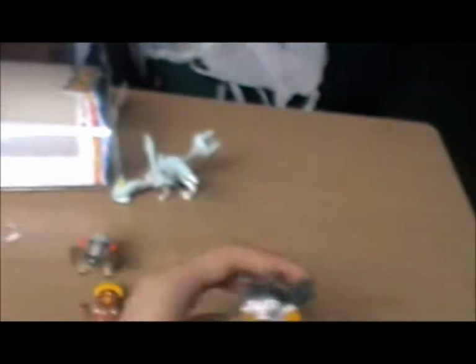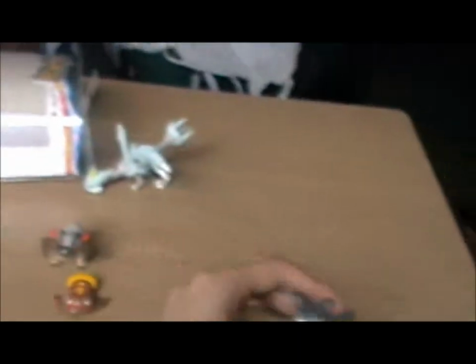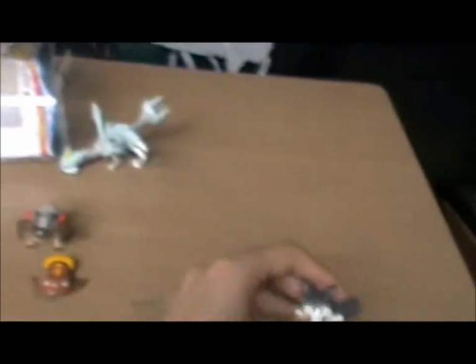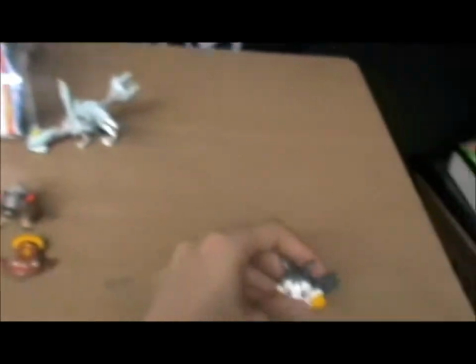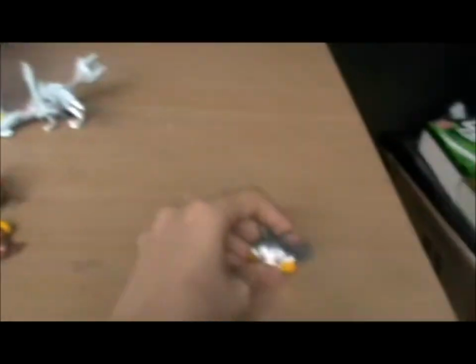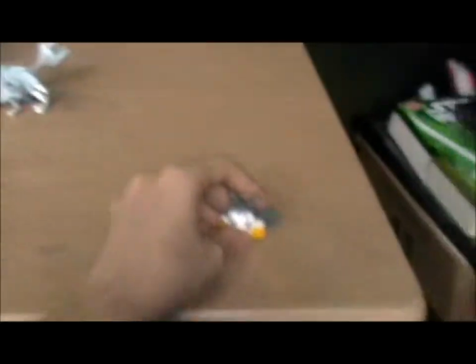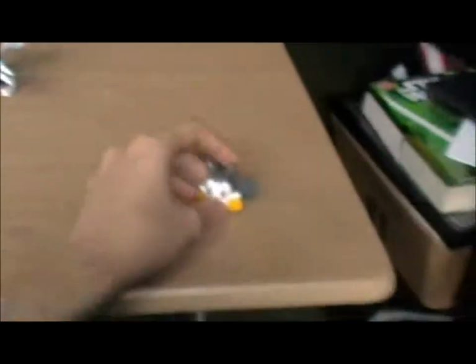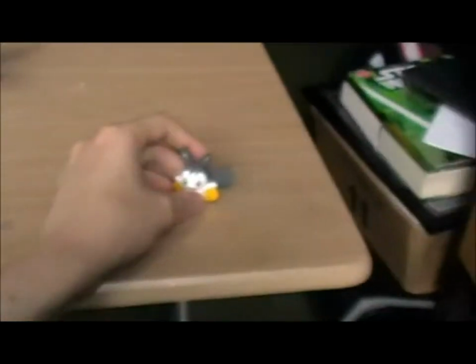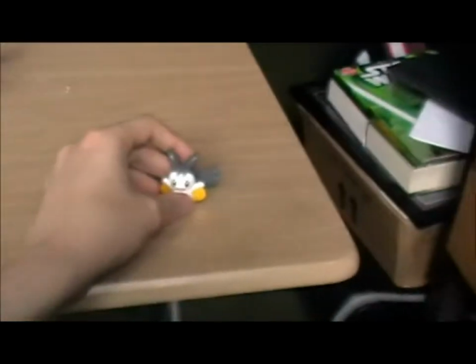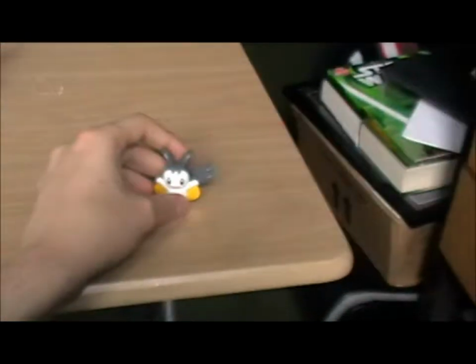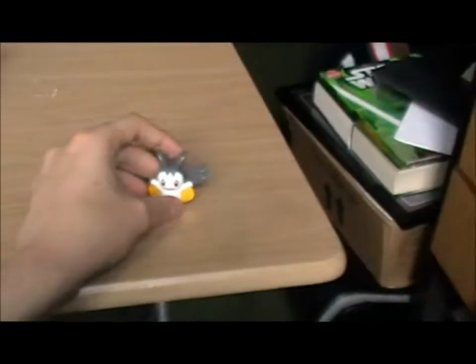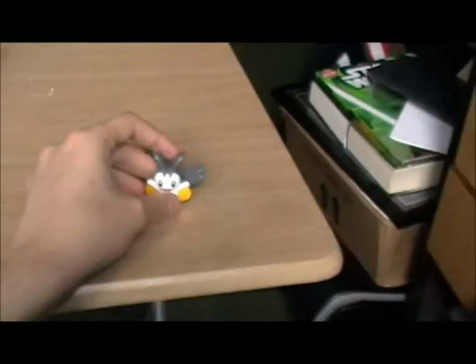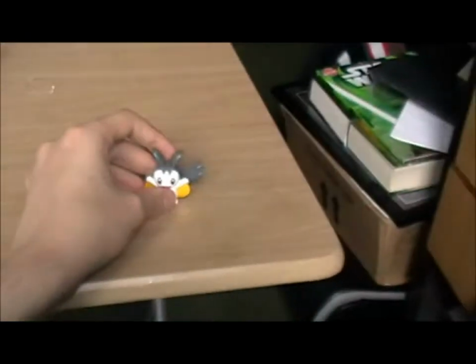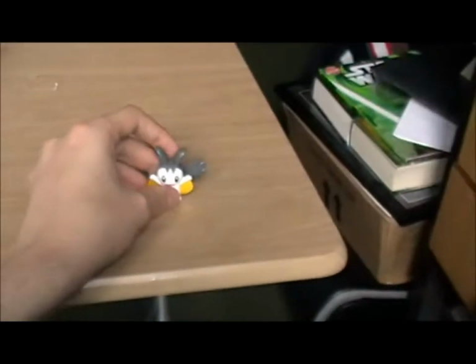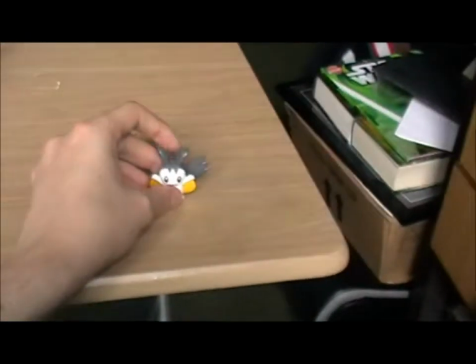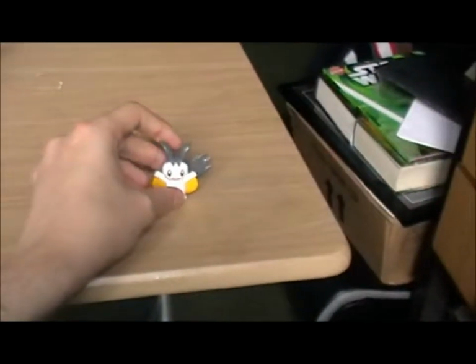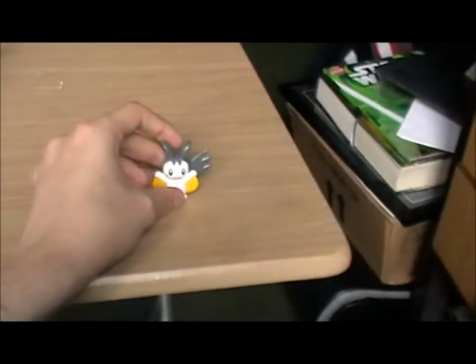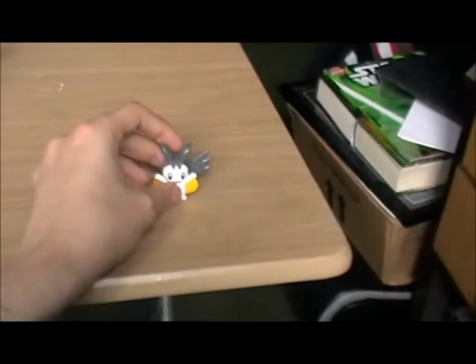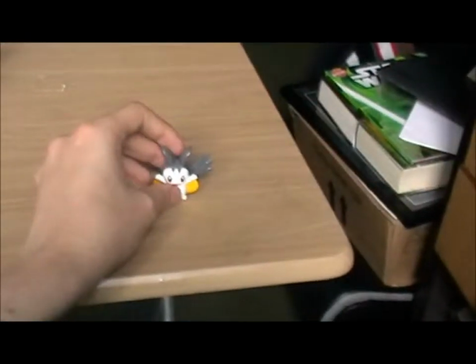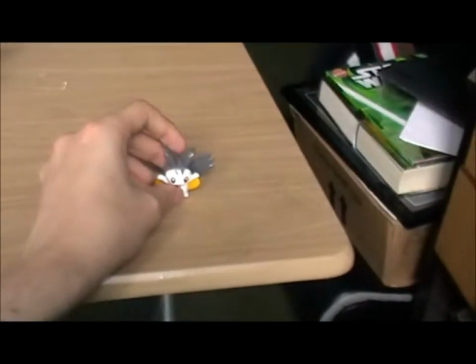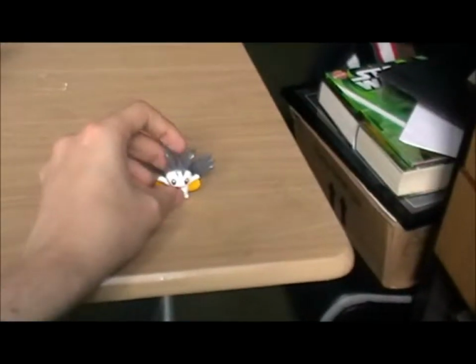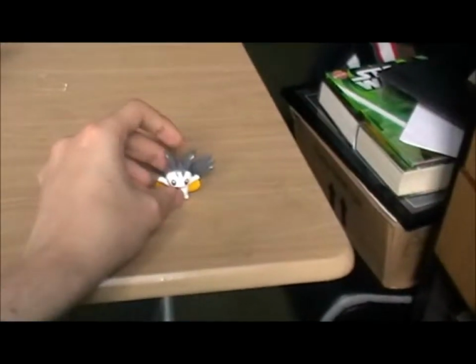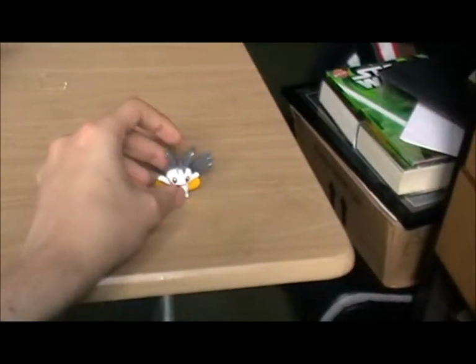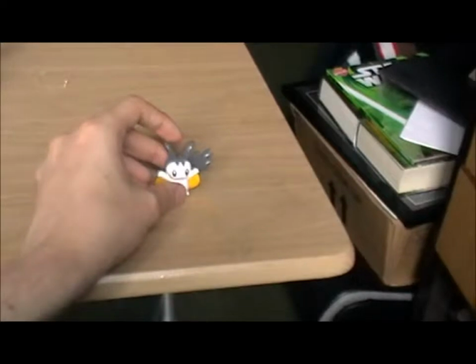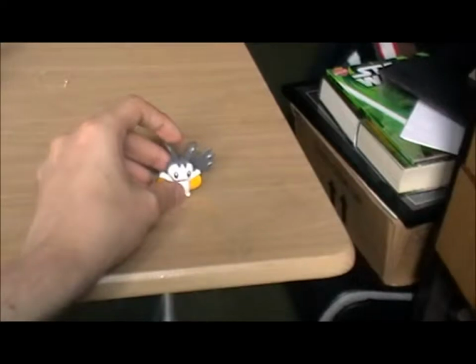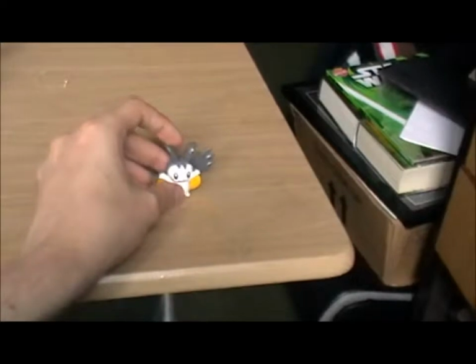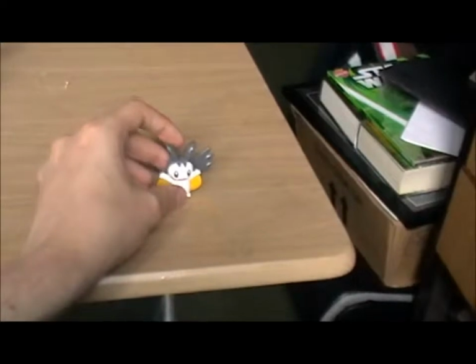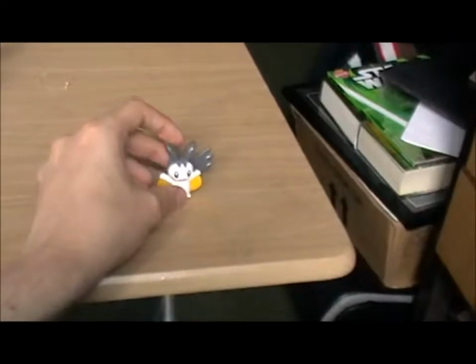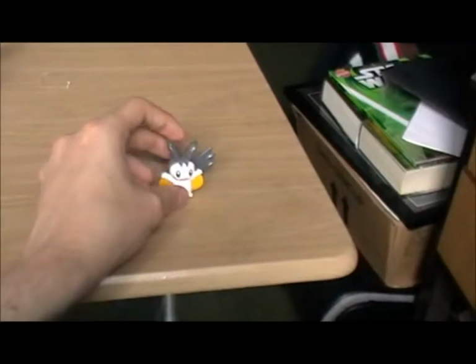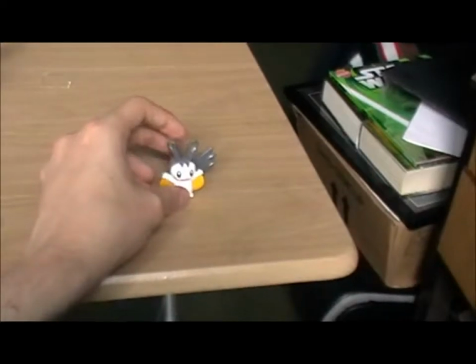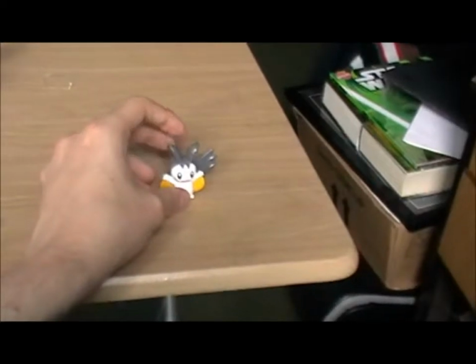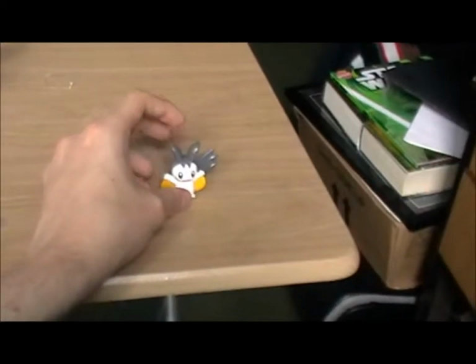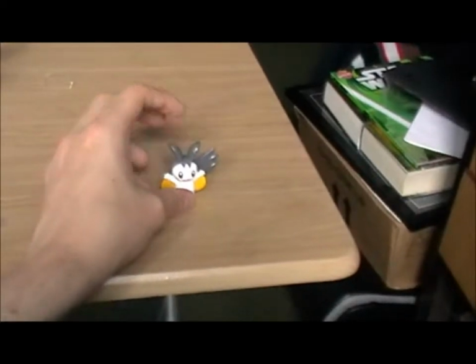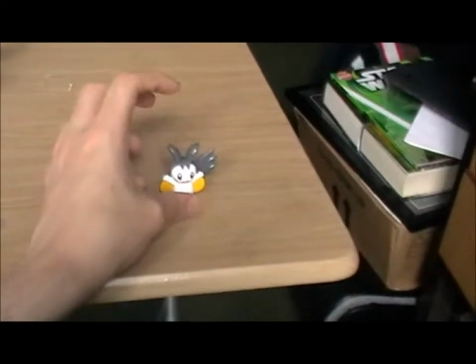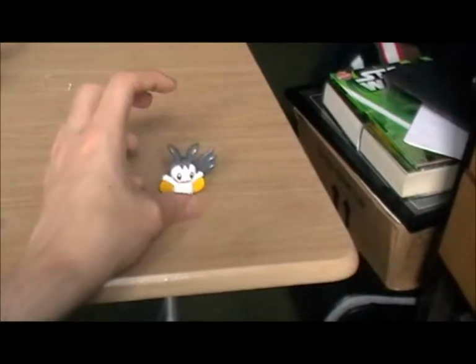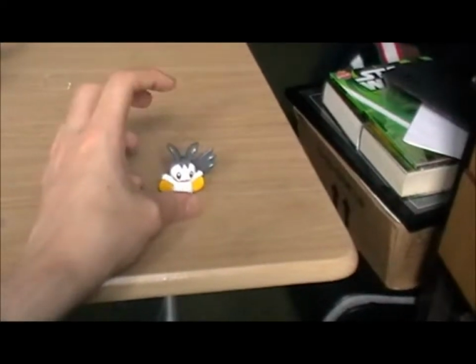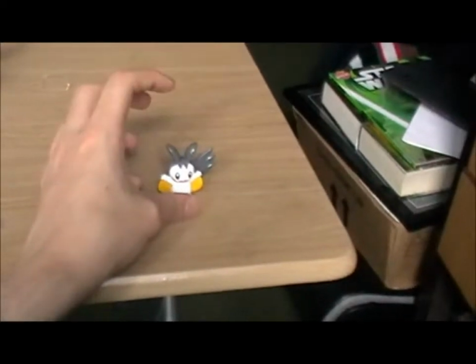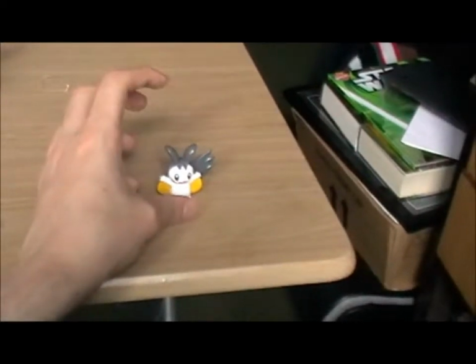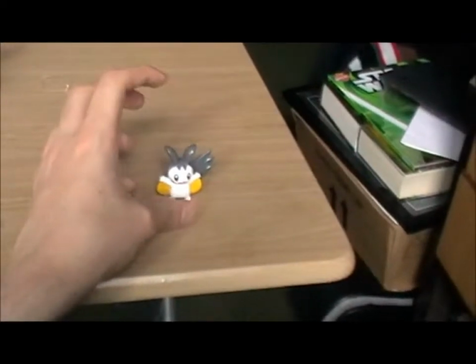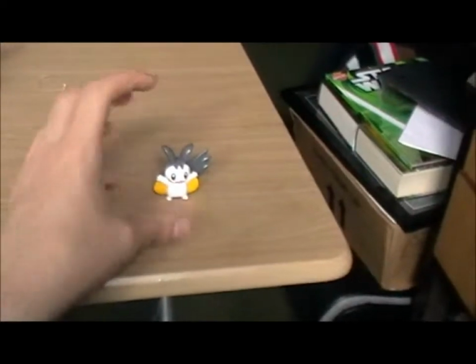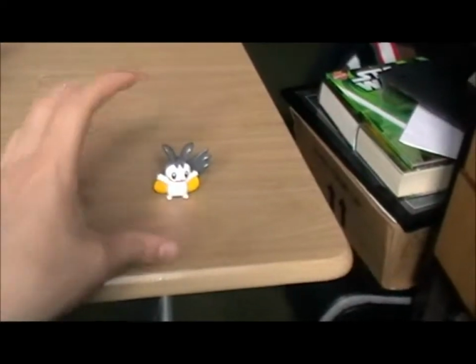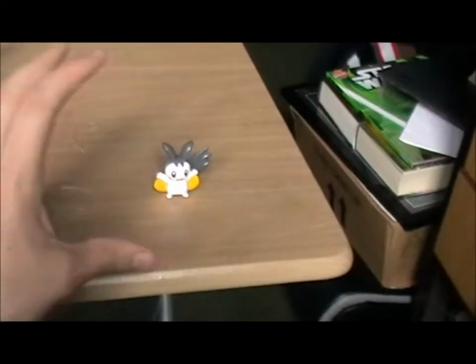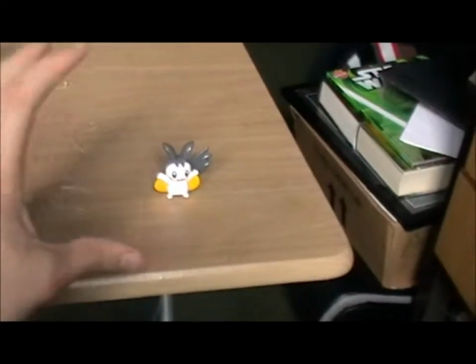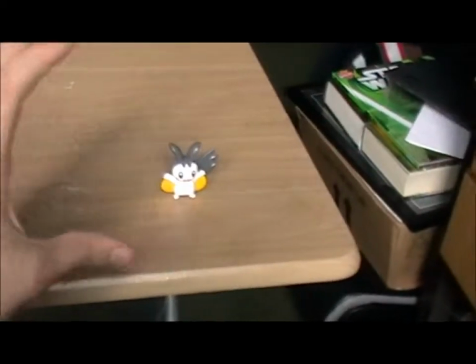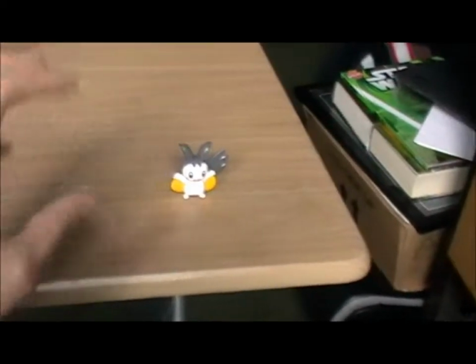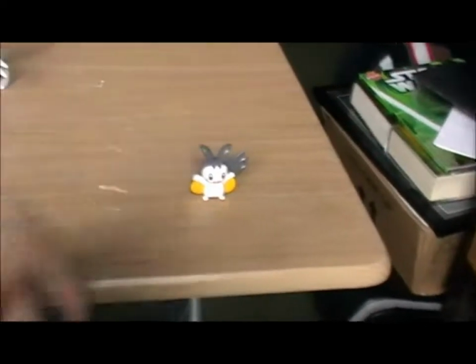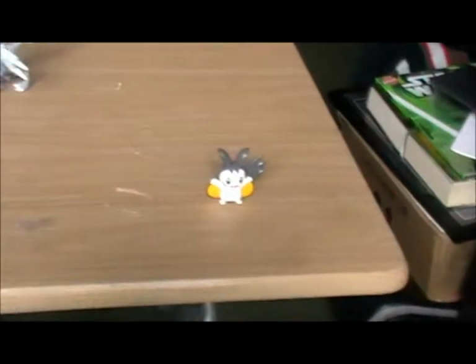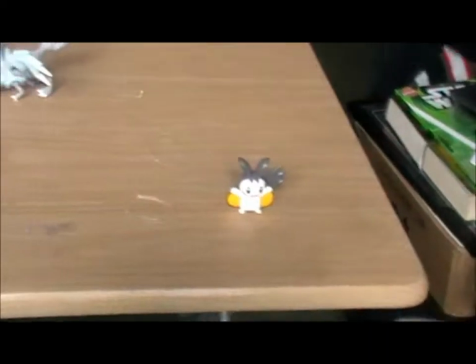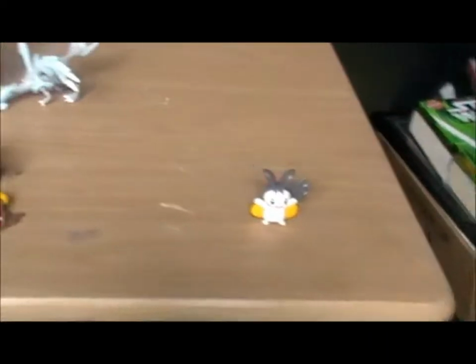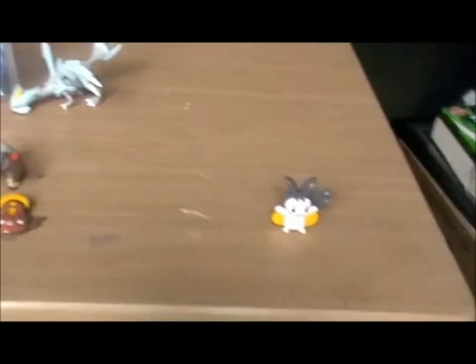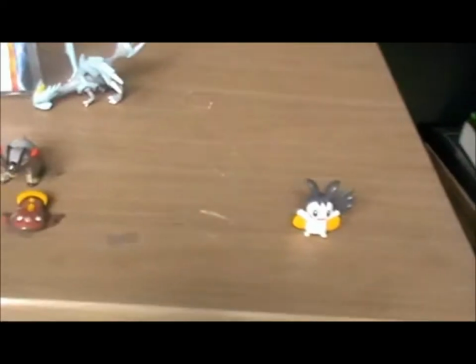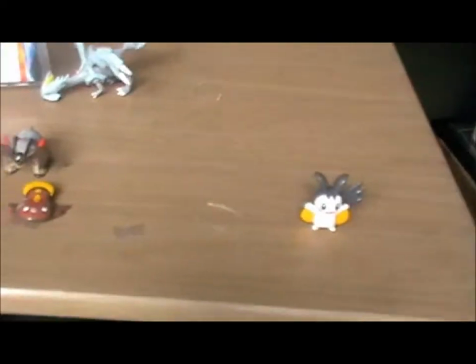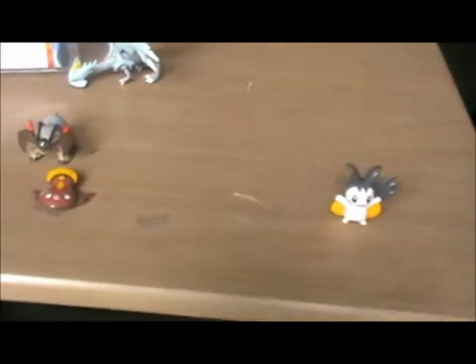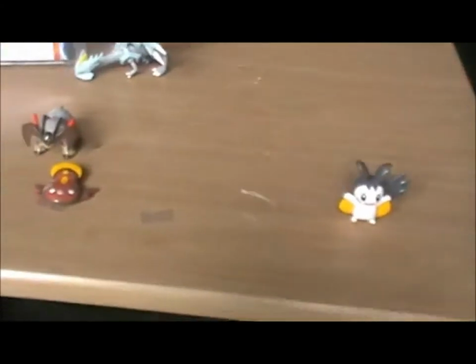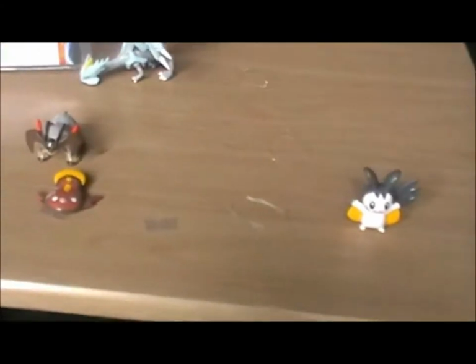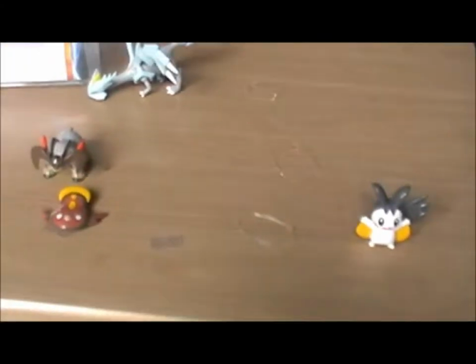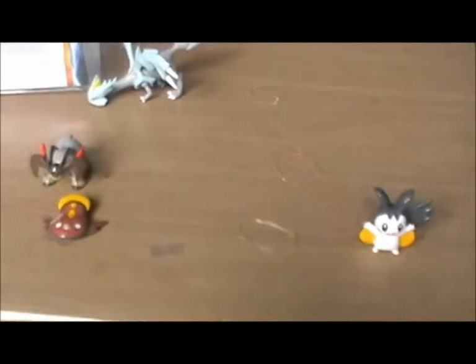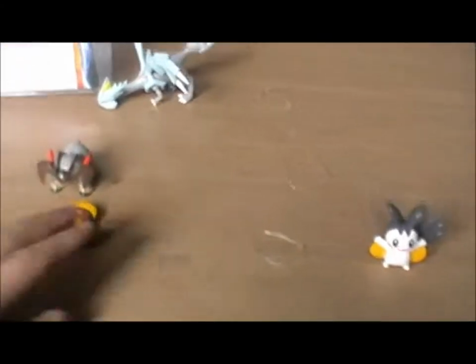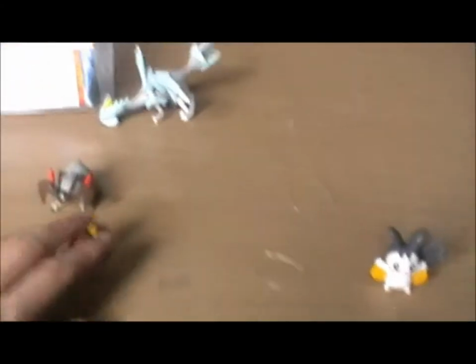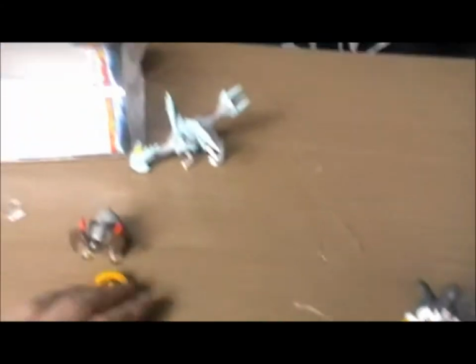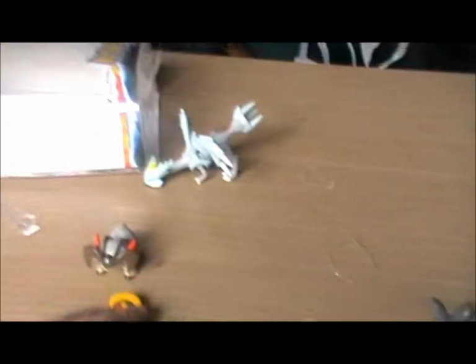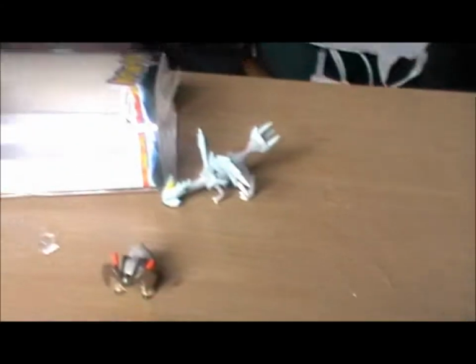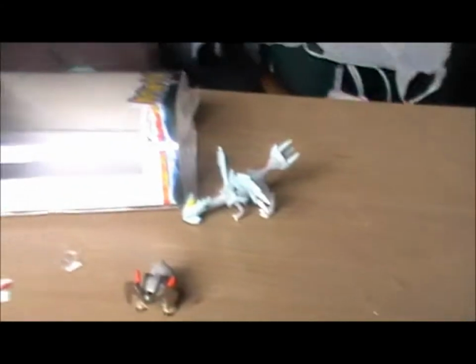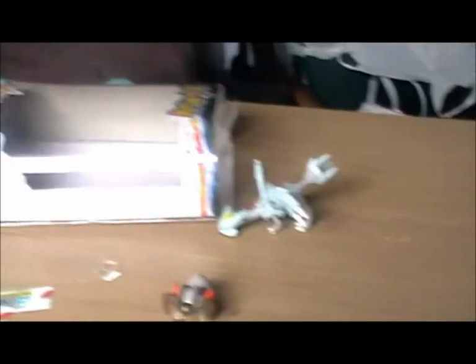One thing with Emolga — it's hard to make it stand up. But there we go.